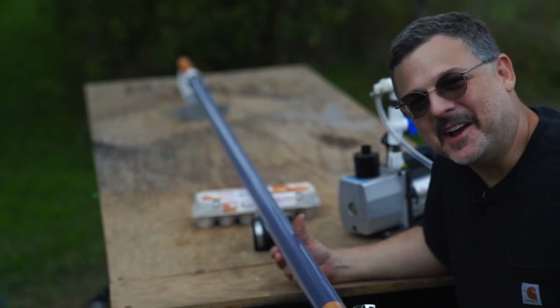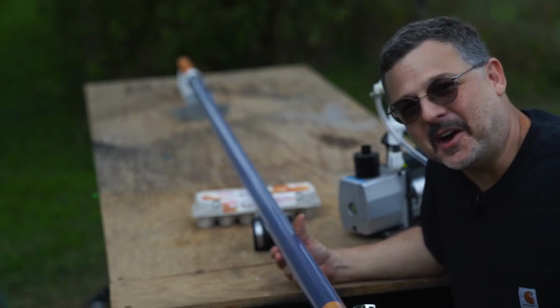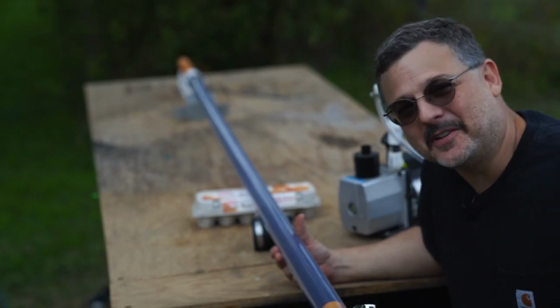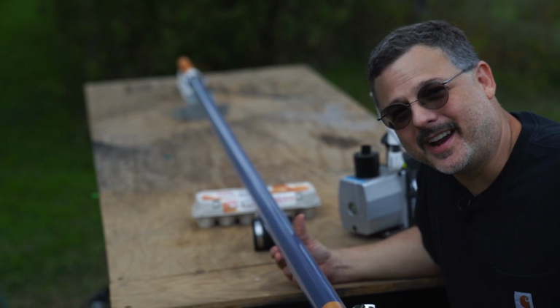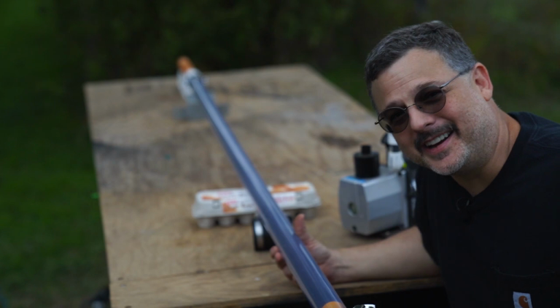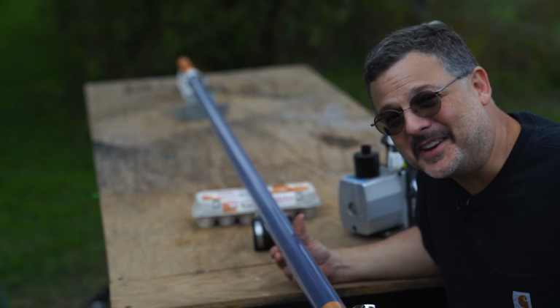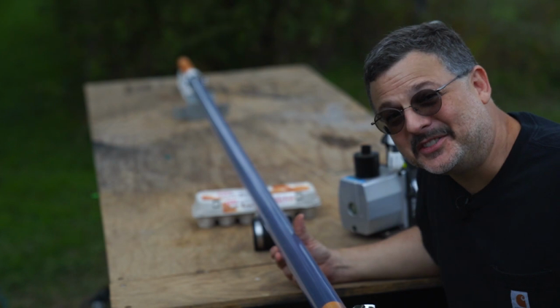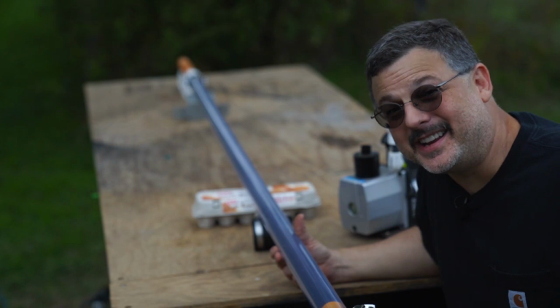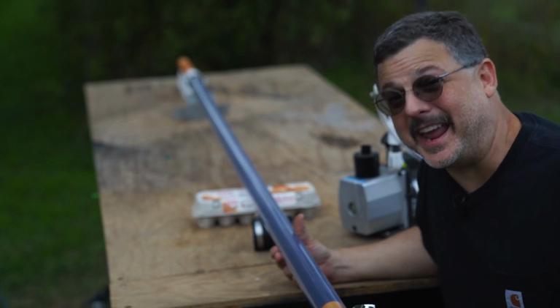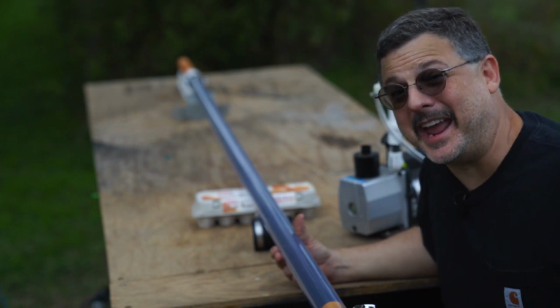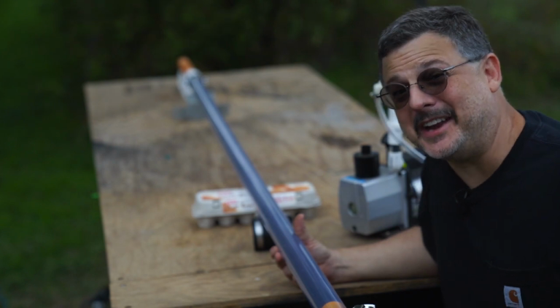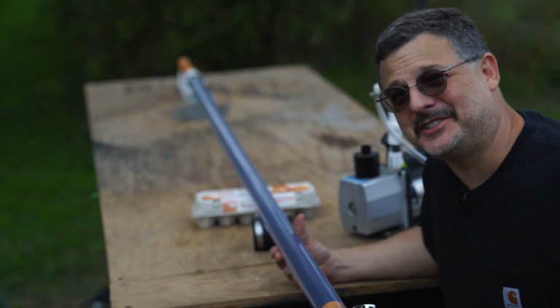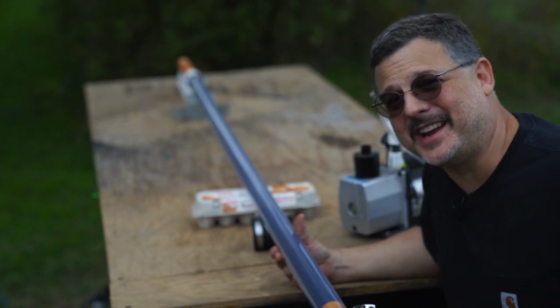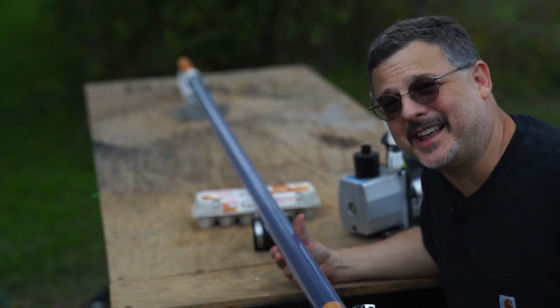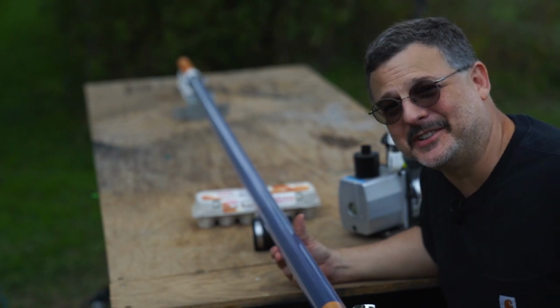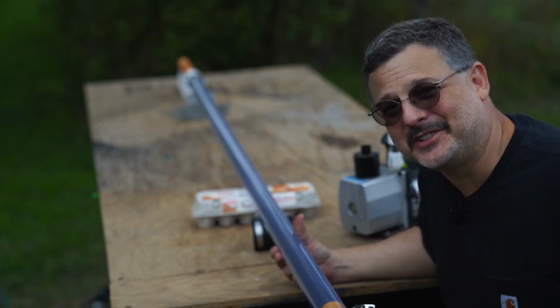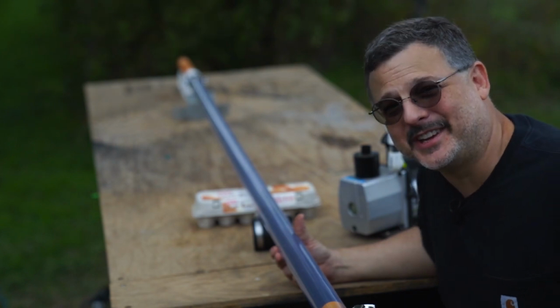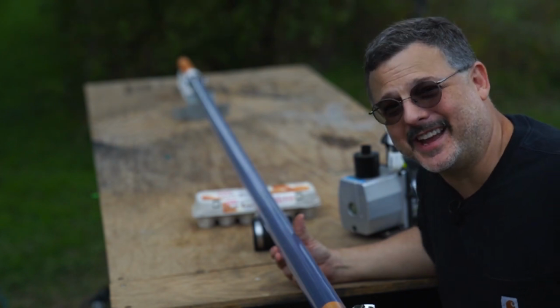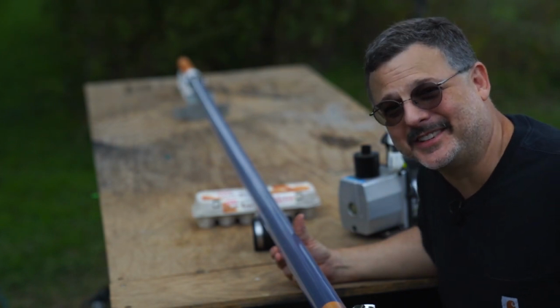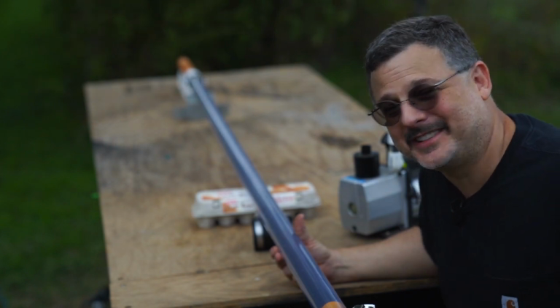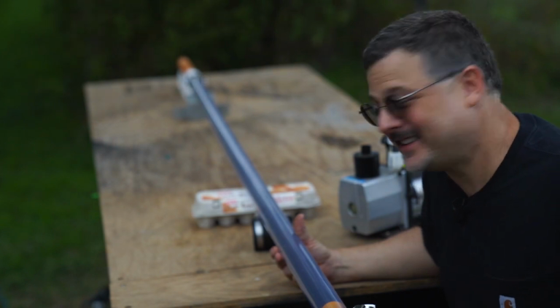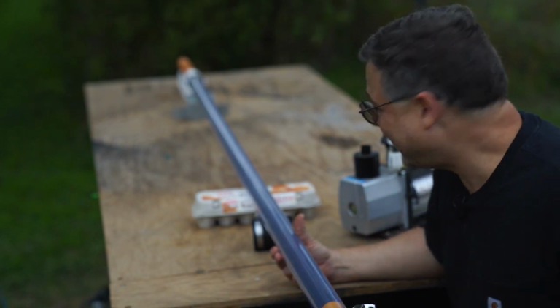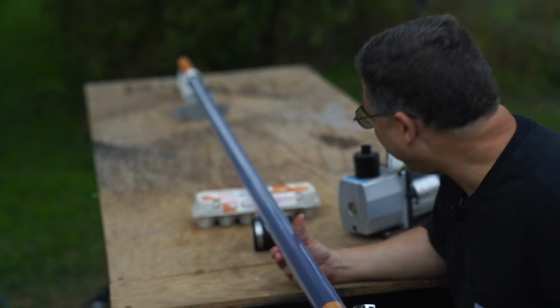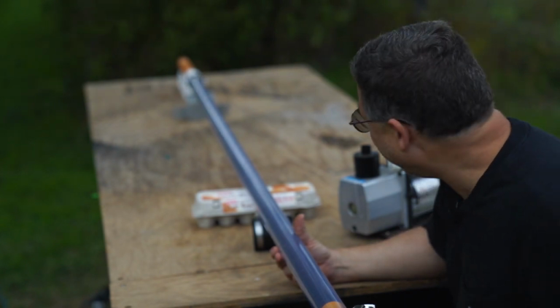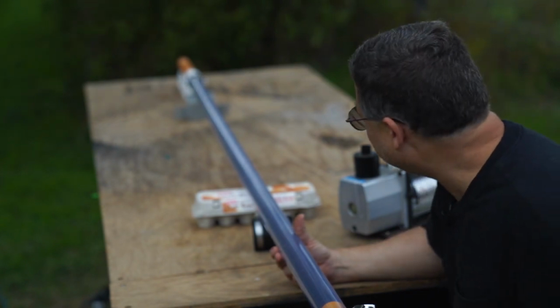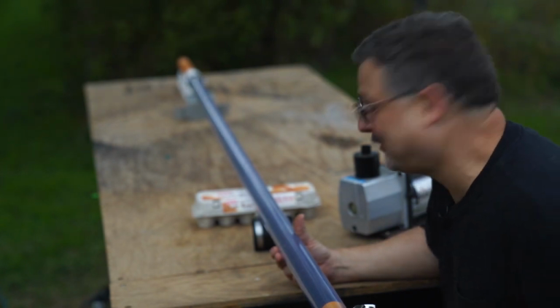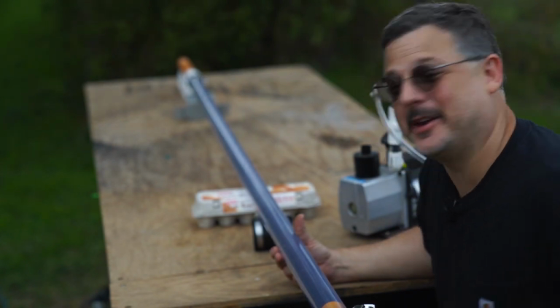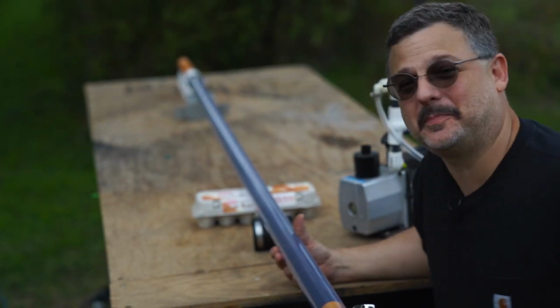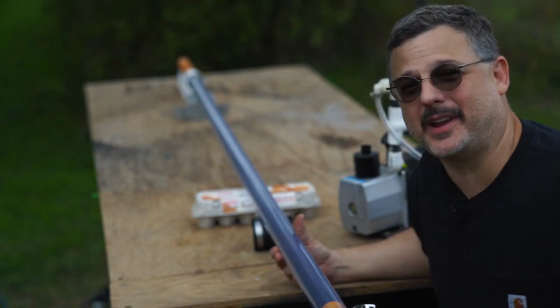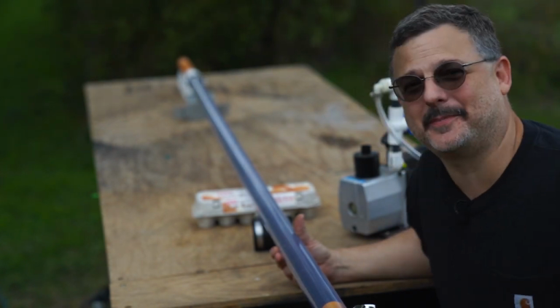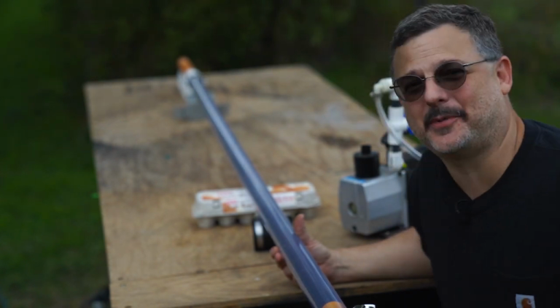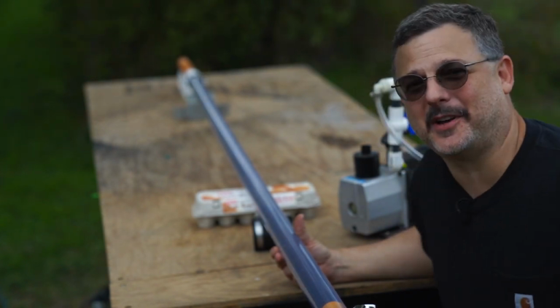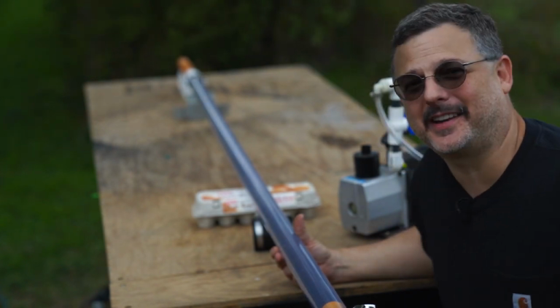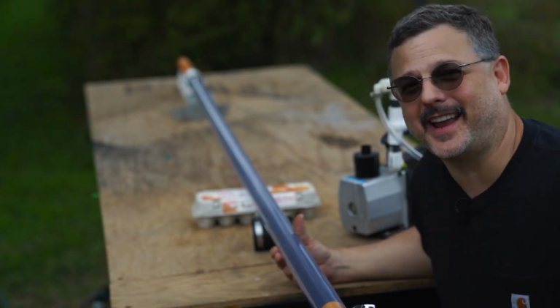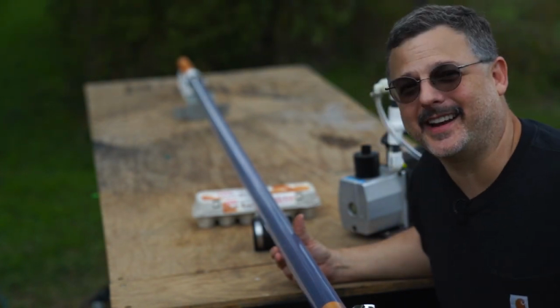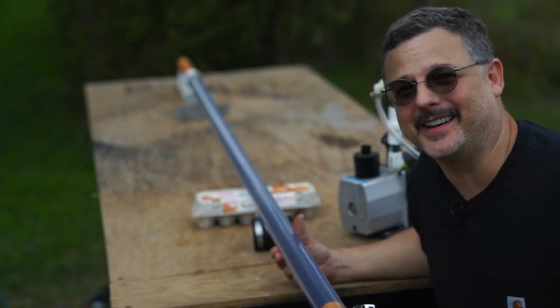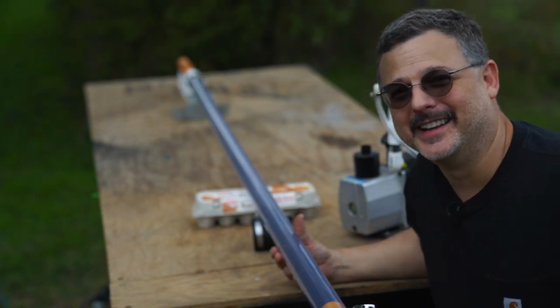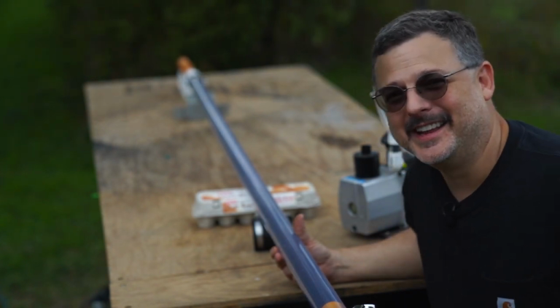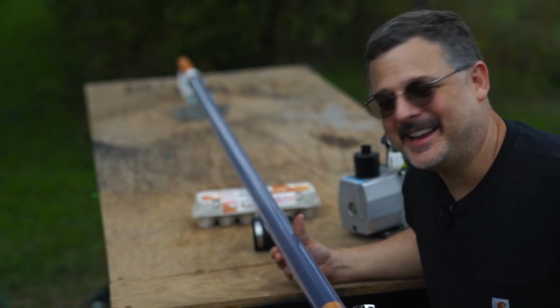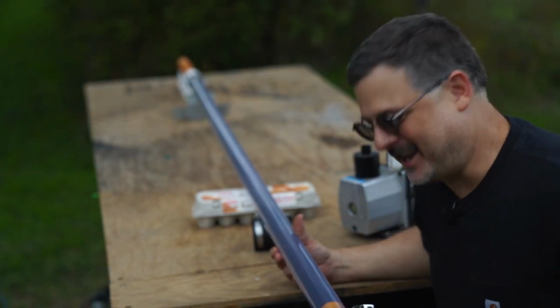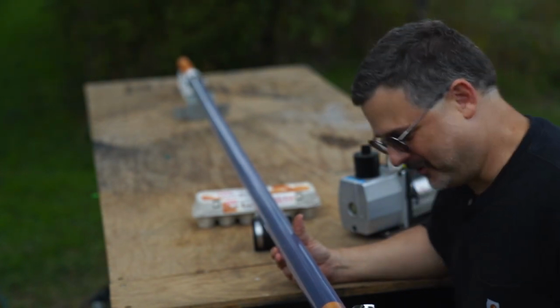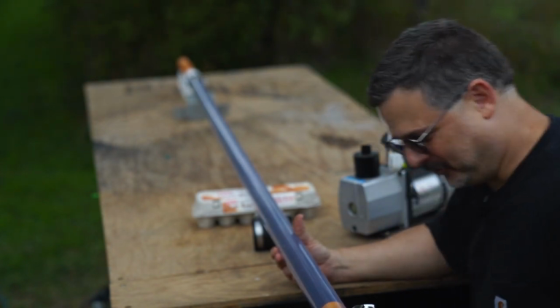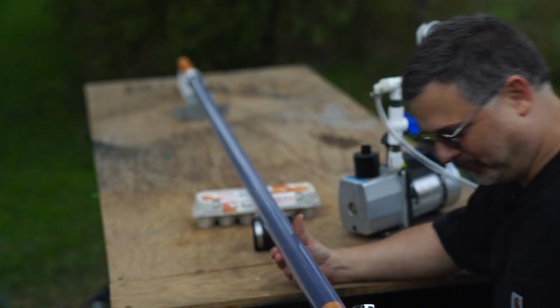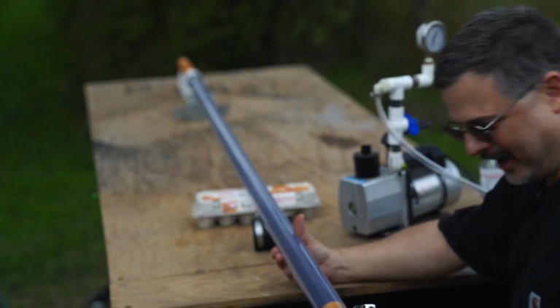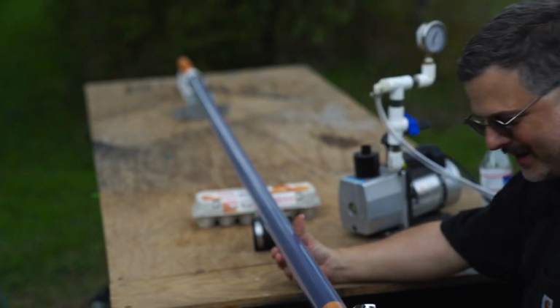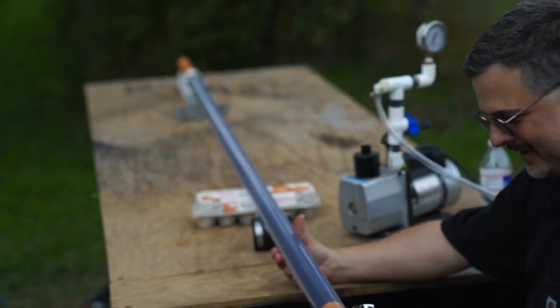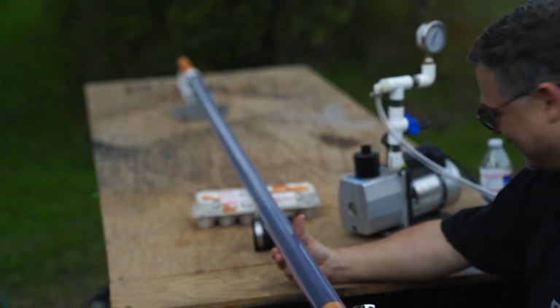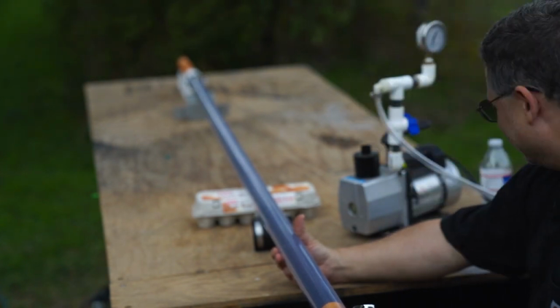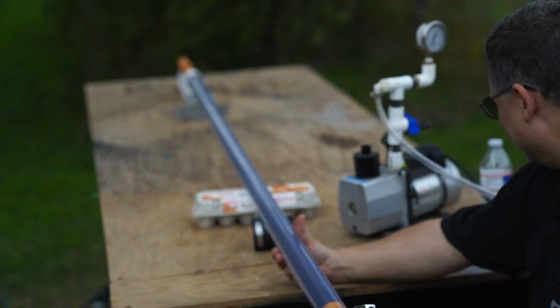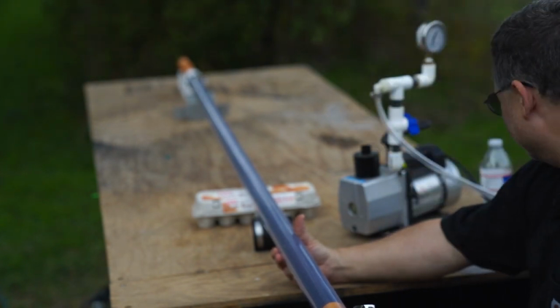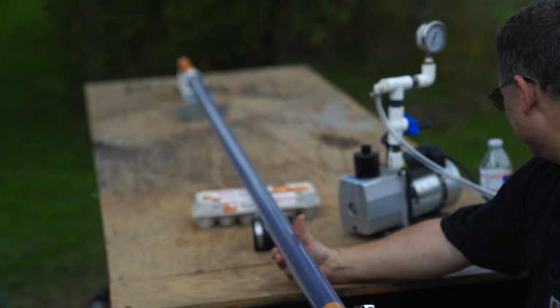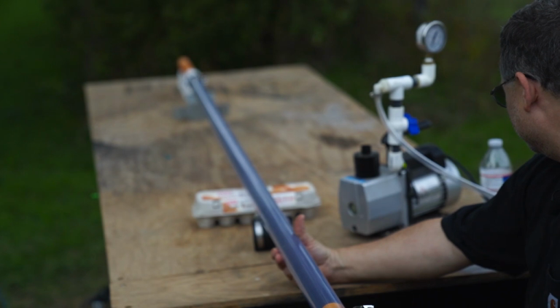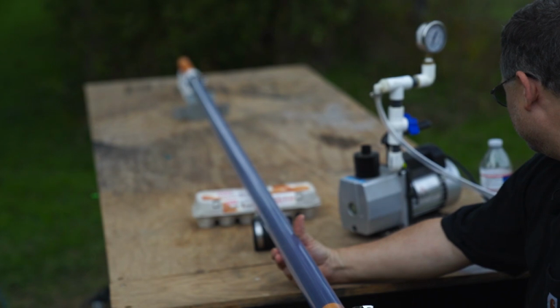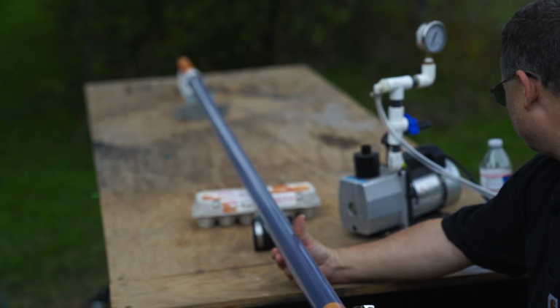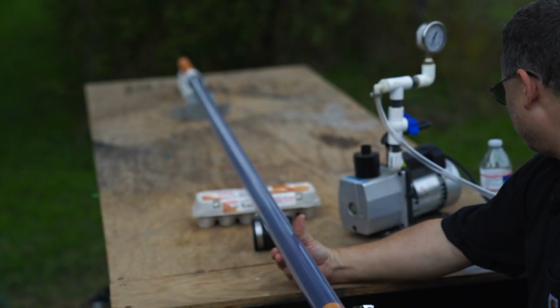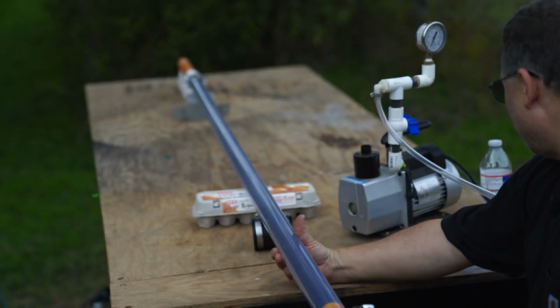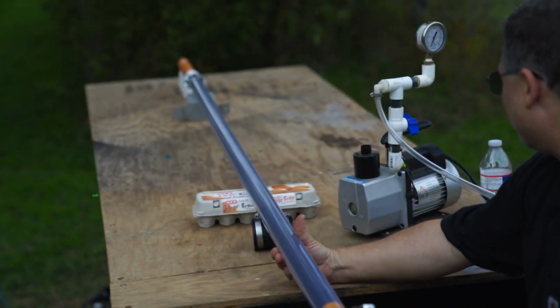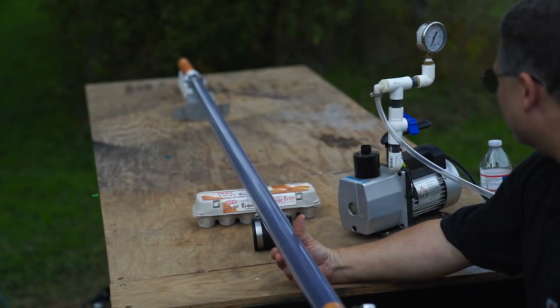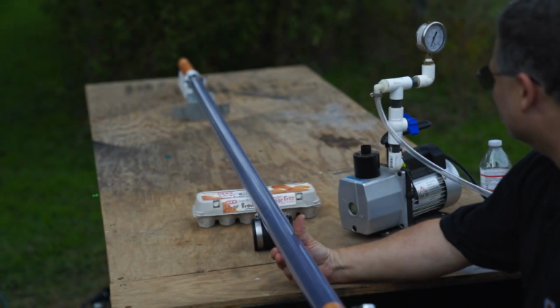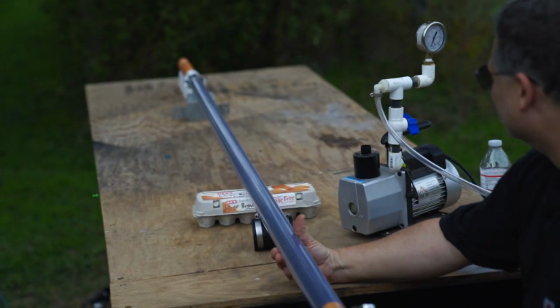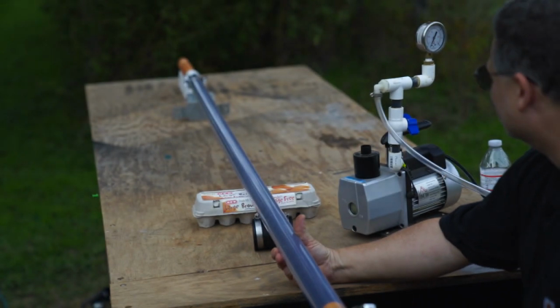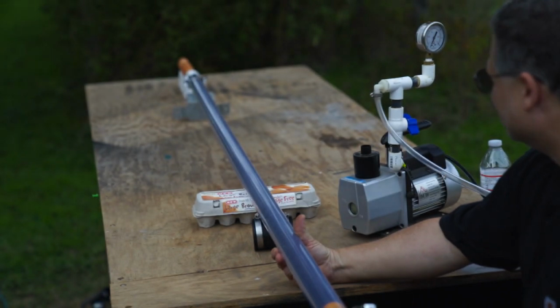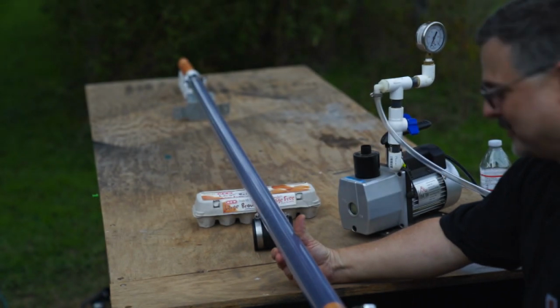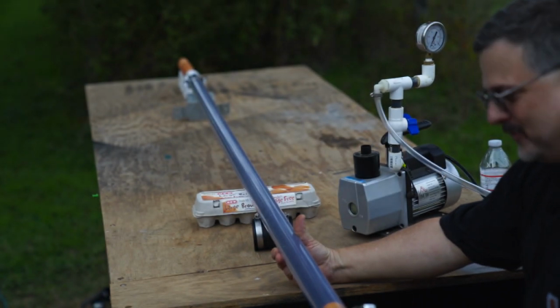All right, this is the egg challenge test. Eight-foot ping pong cannon in three, two, one.